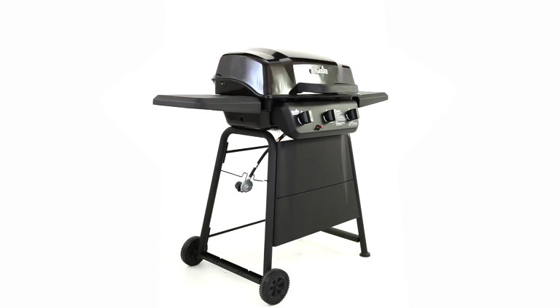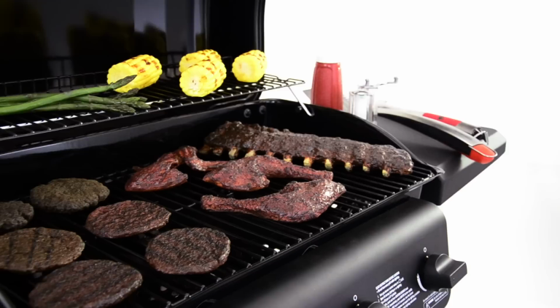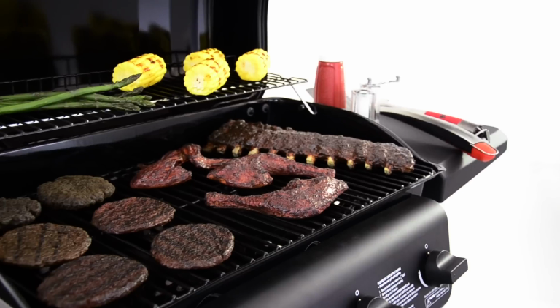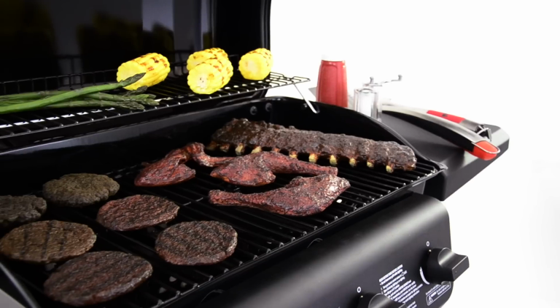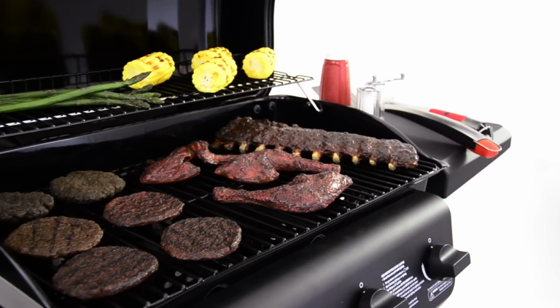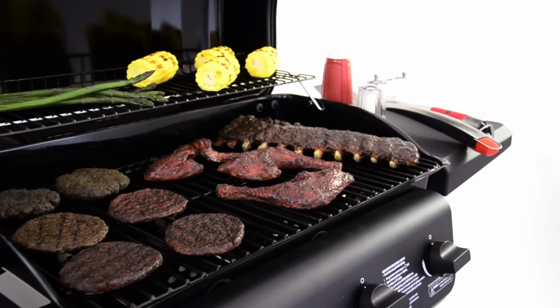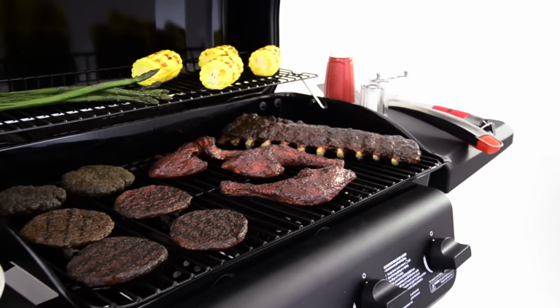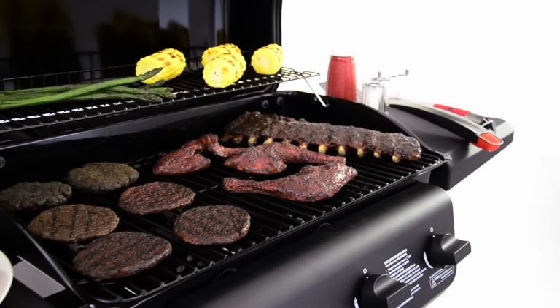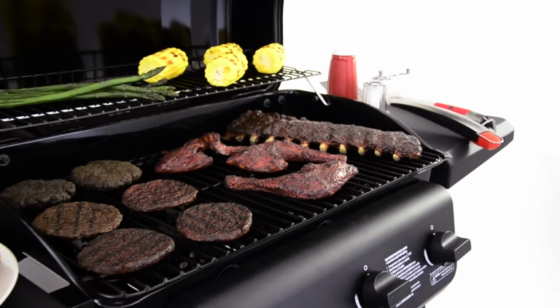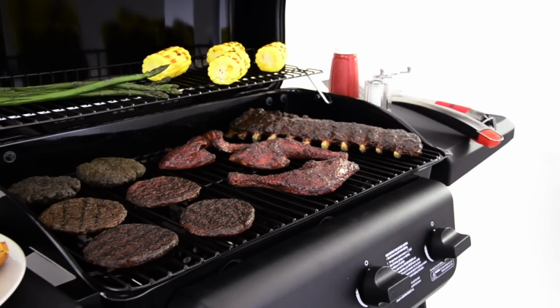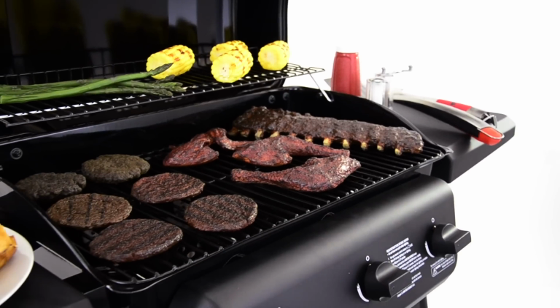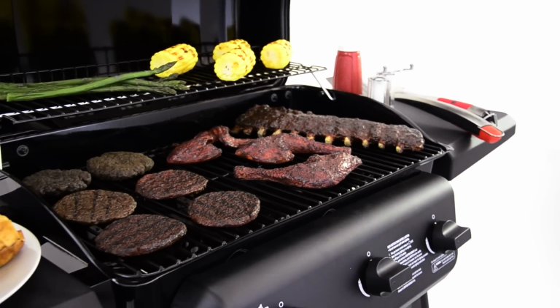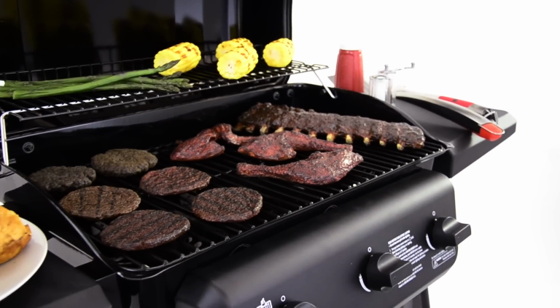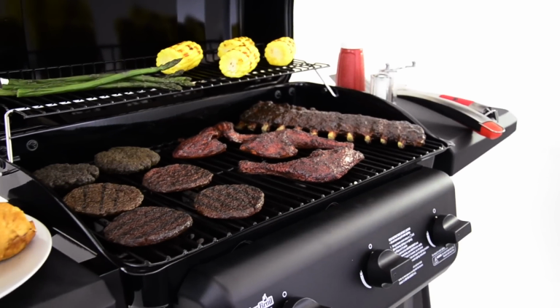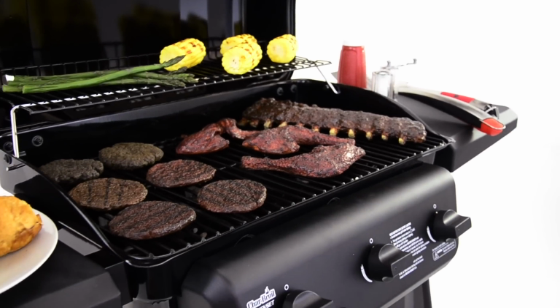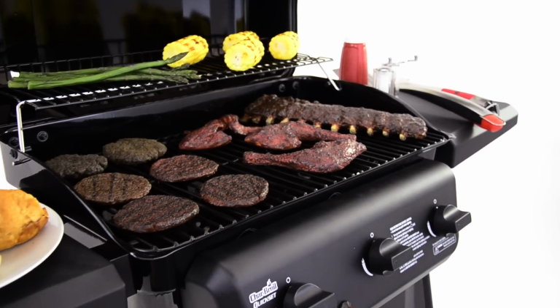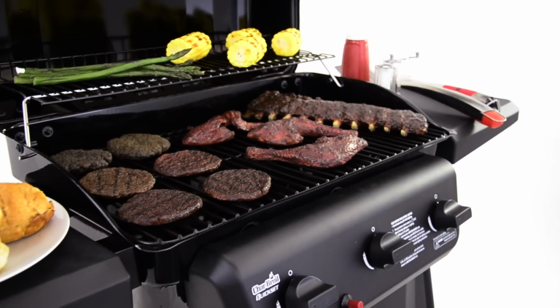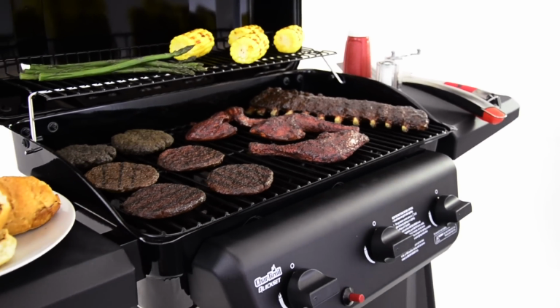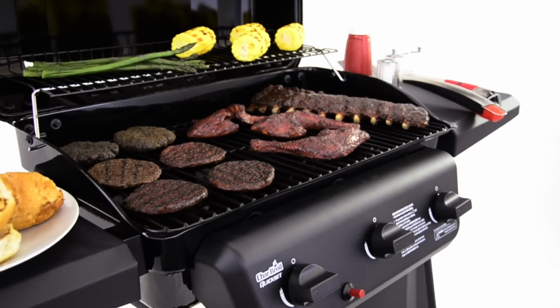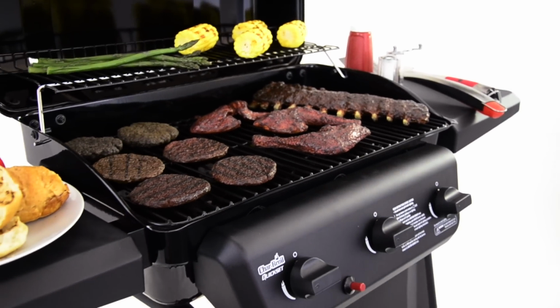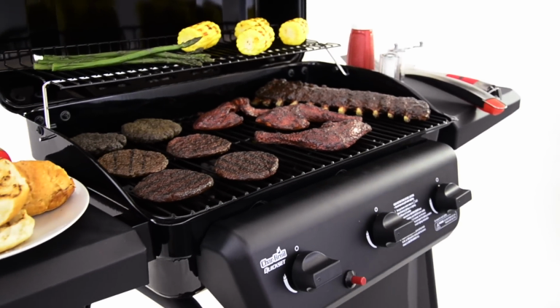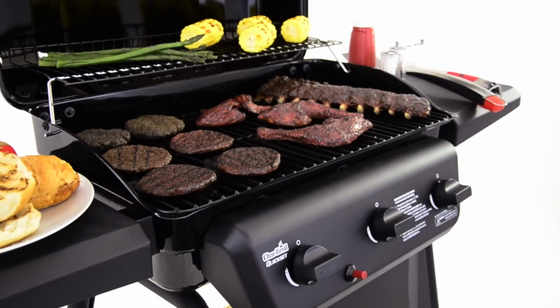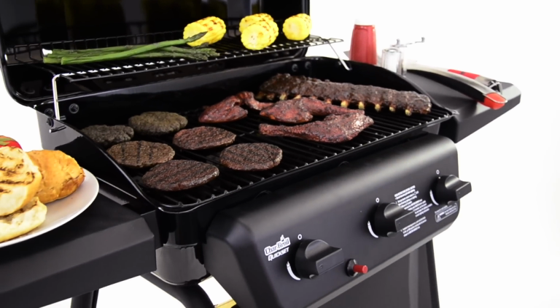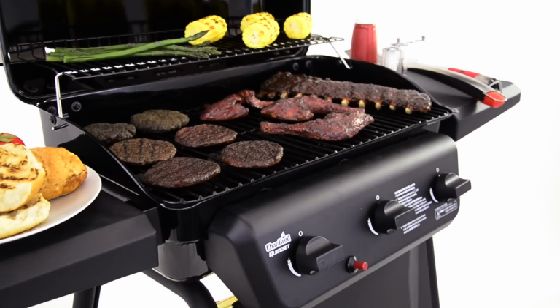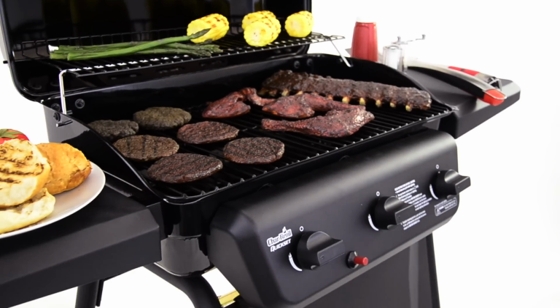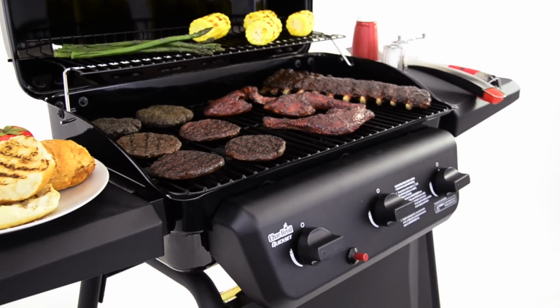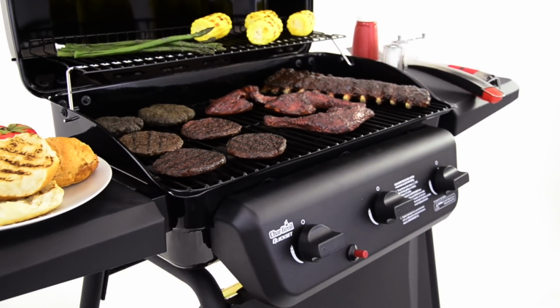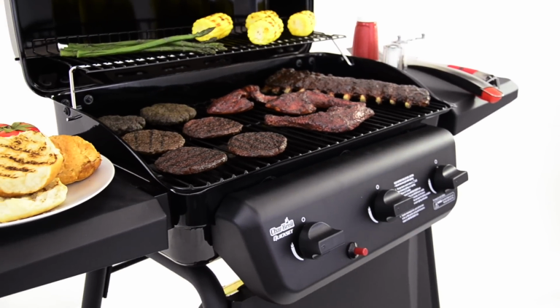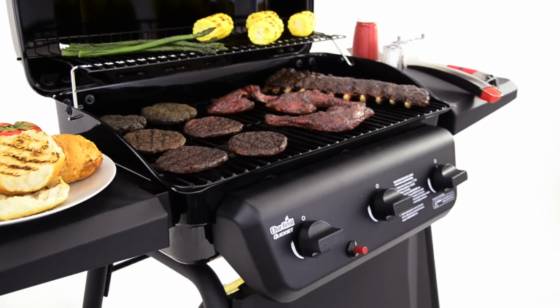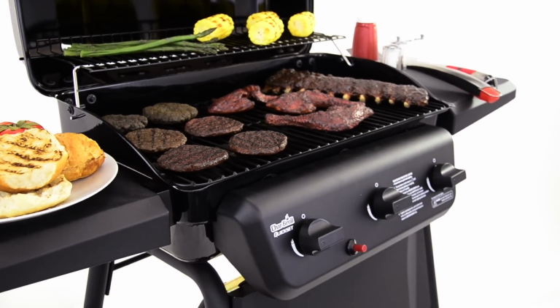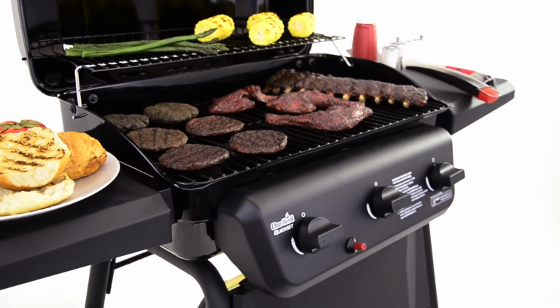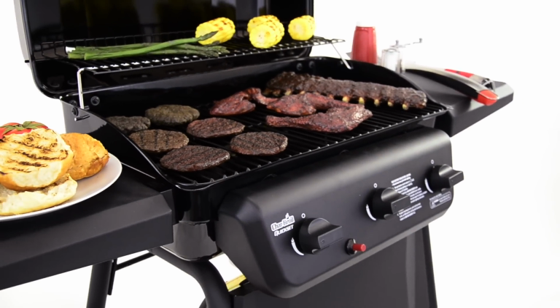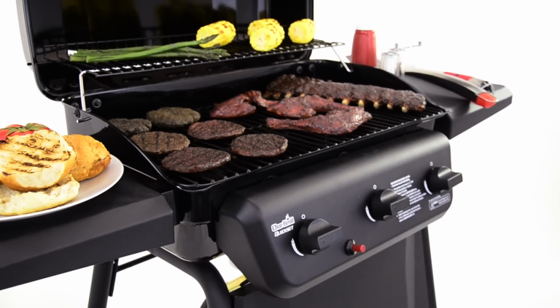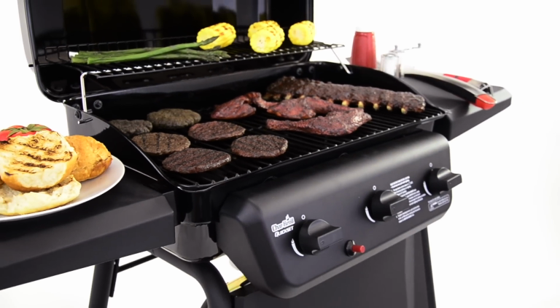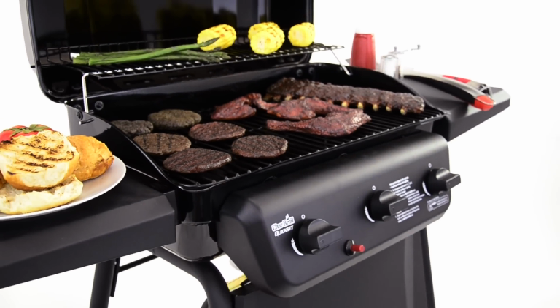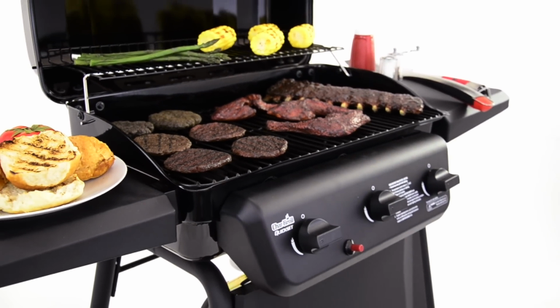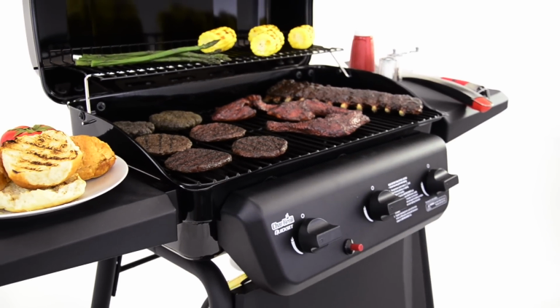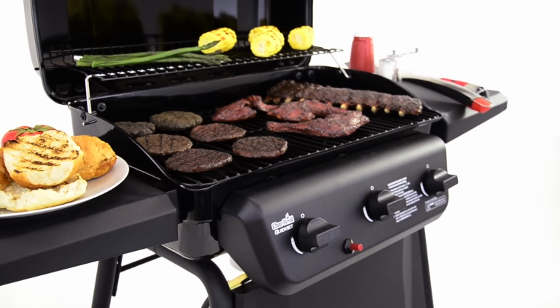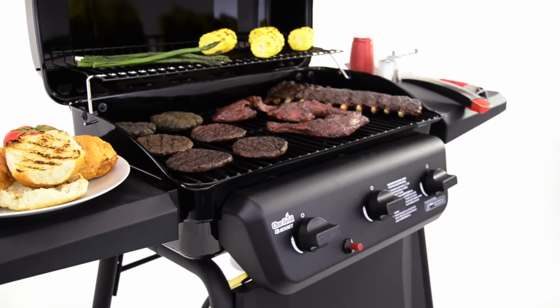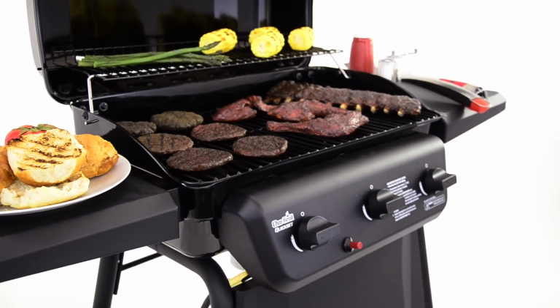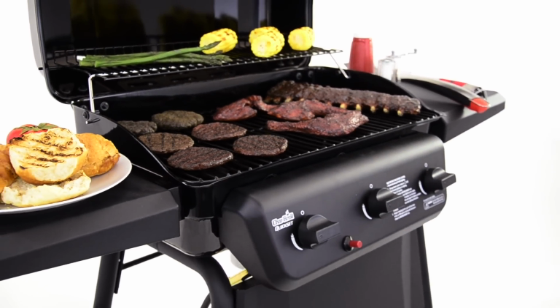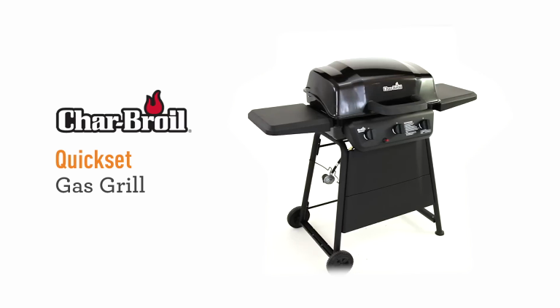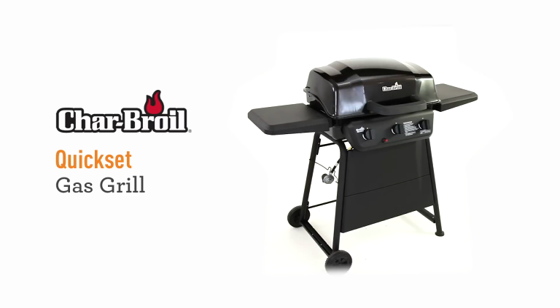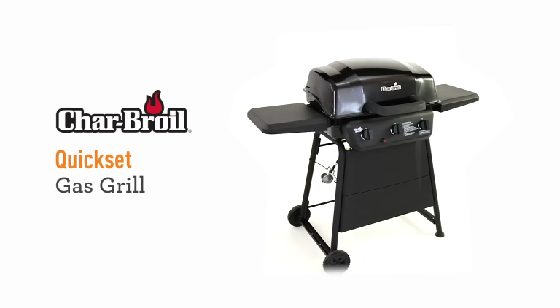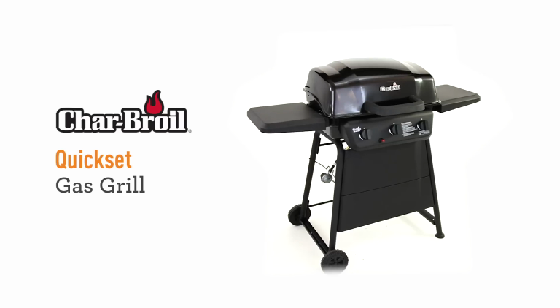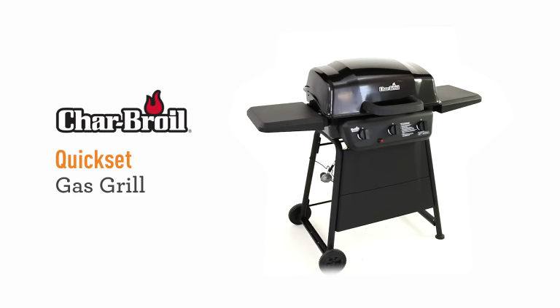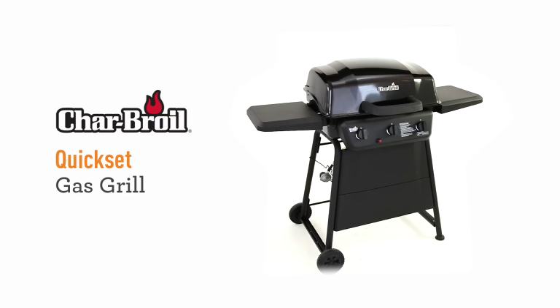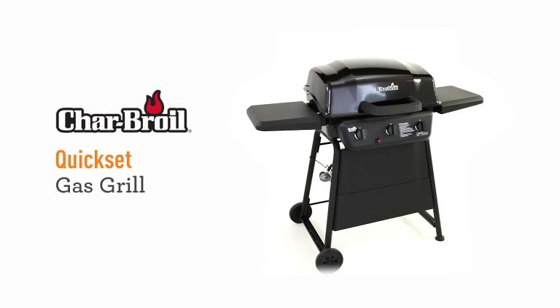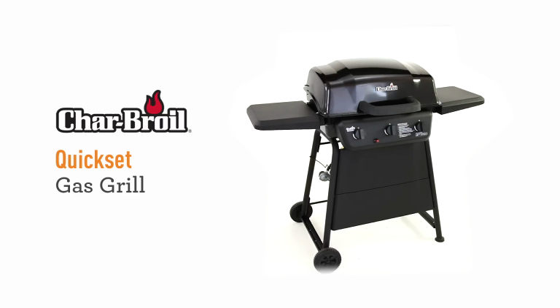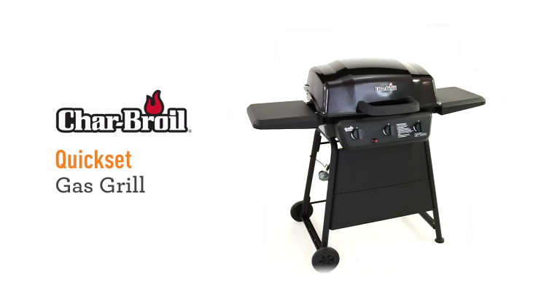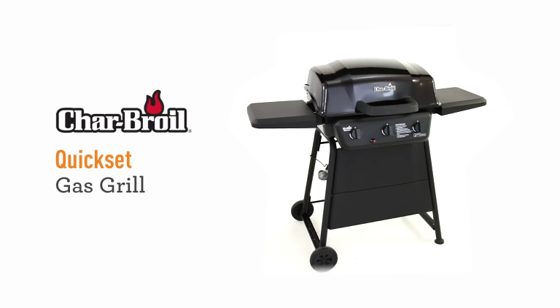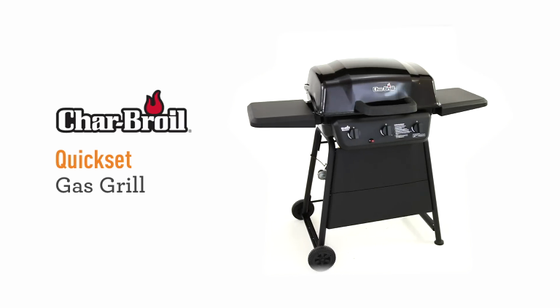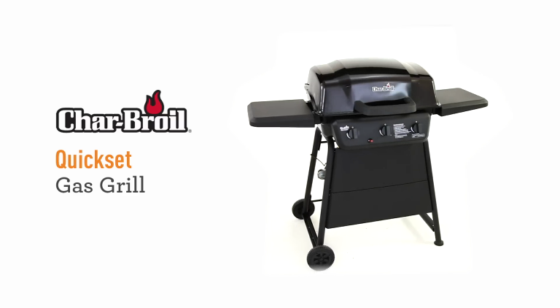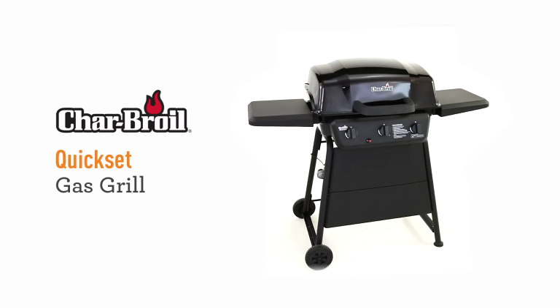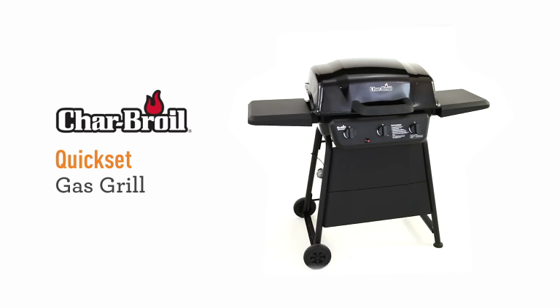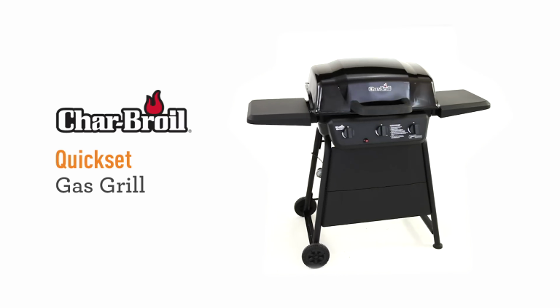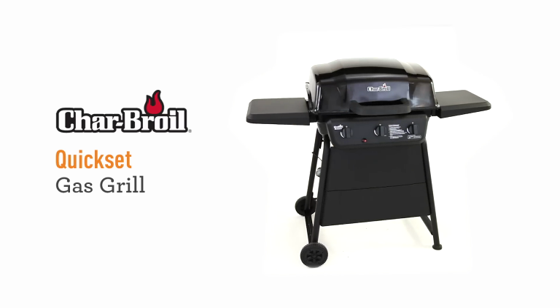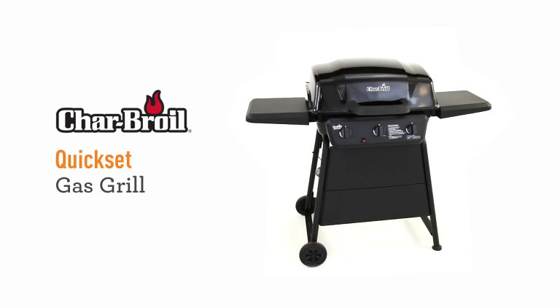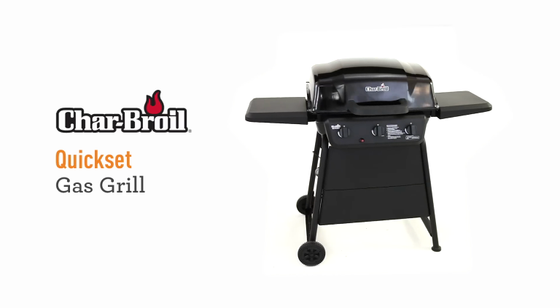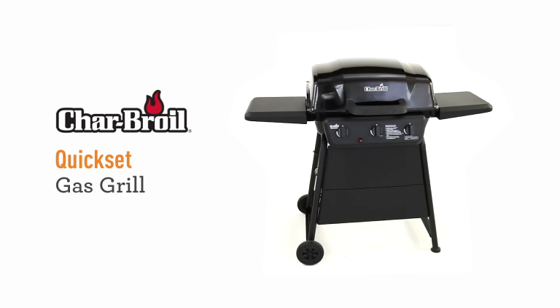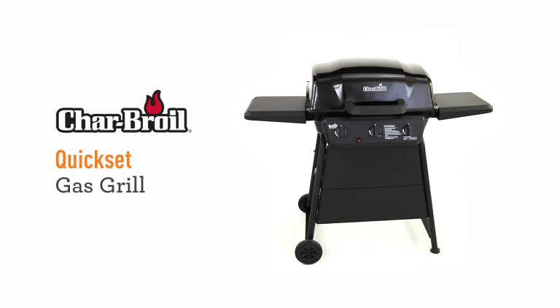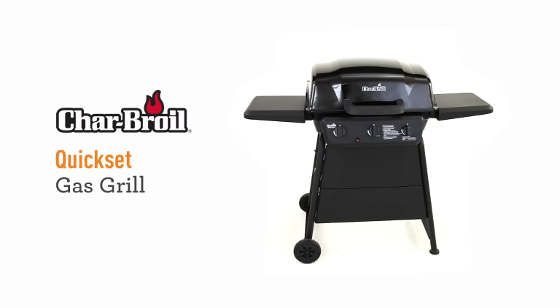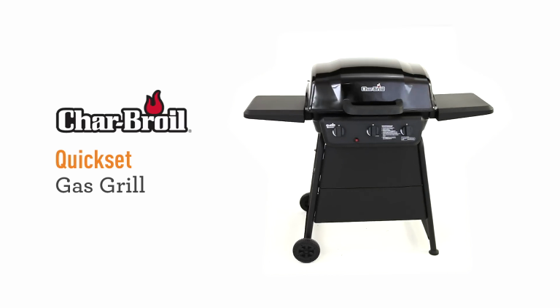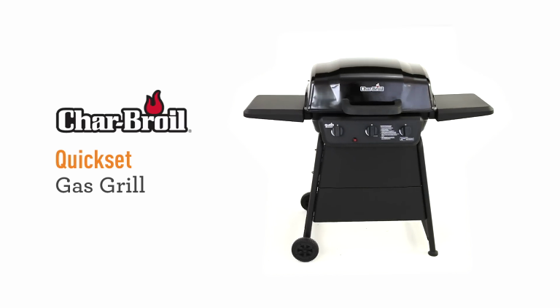The Char-Broil Quick Set gas grill delivers all the features you need to bring the flavor to your next cookout. So live it up and get one for yourself today.